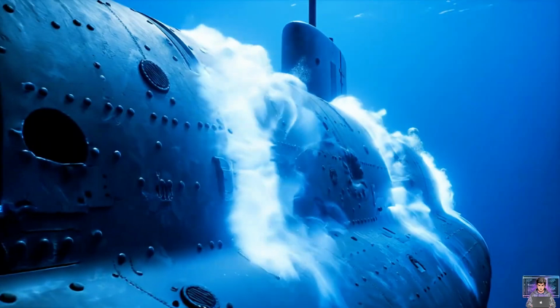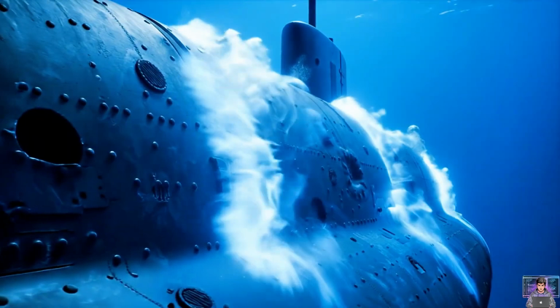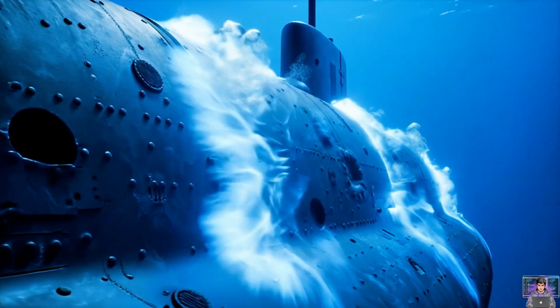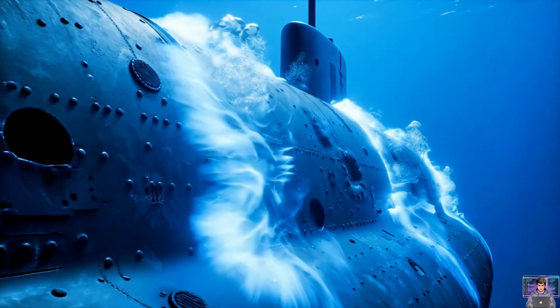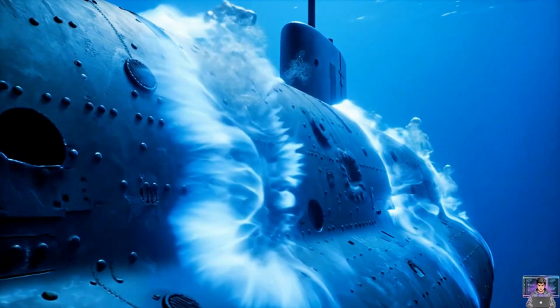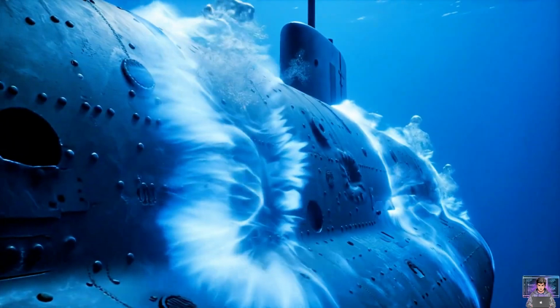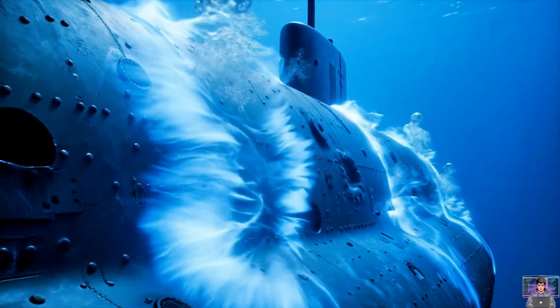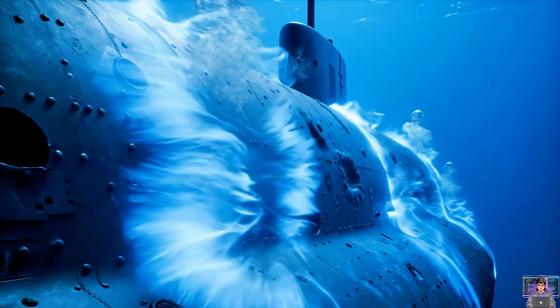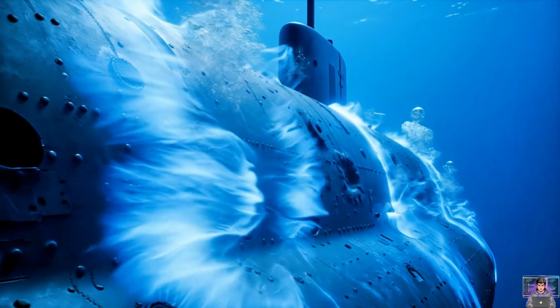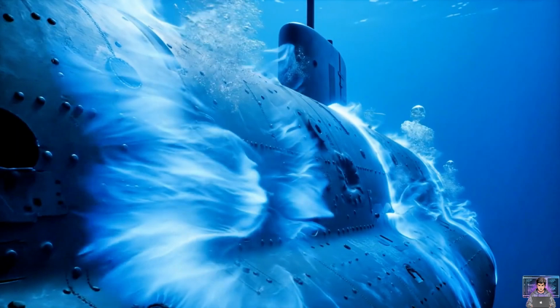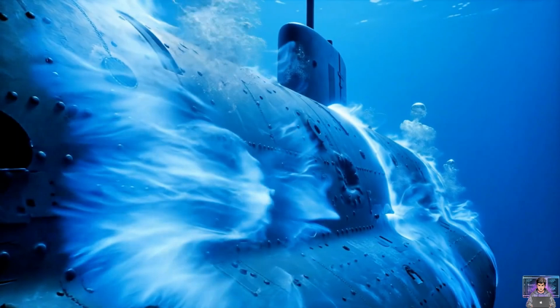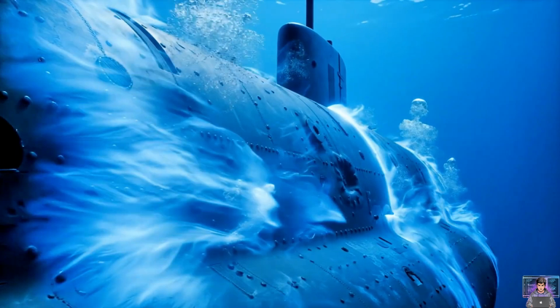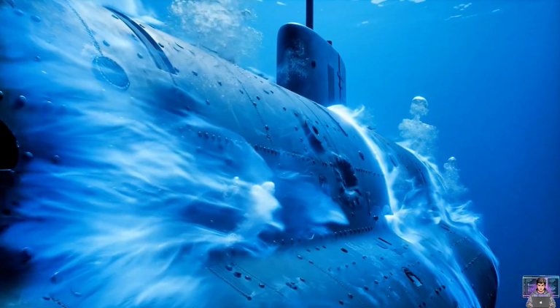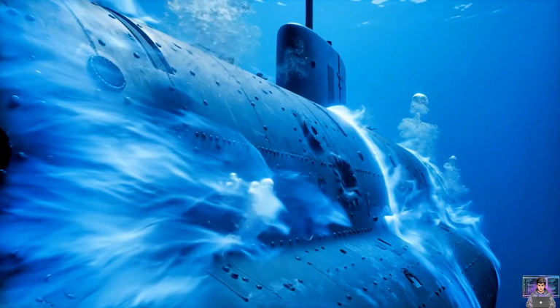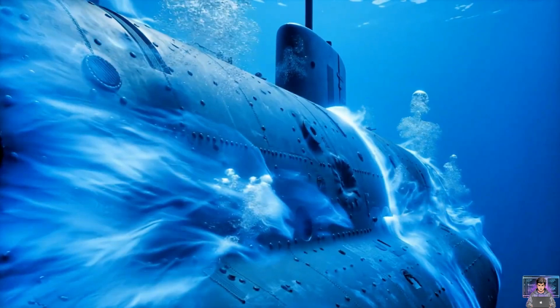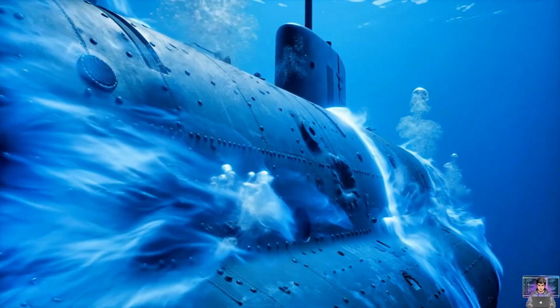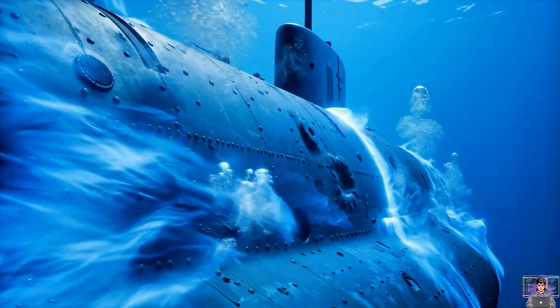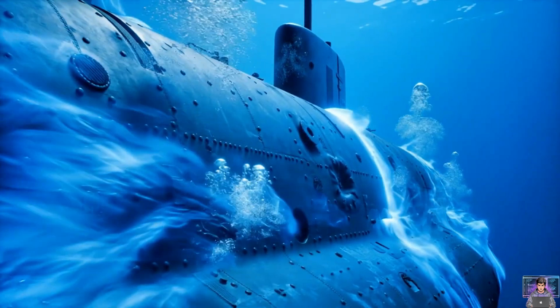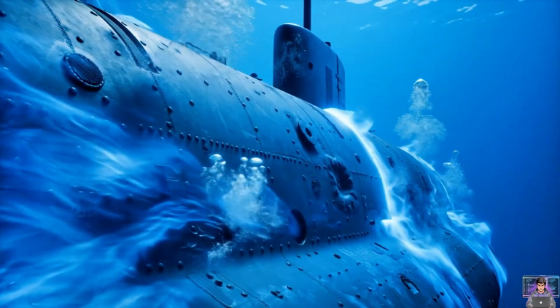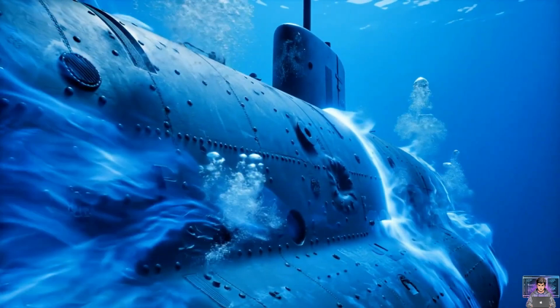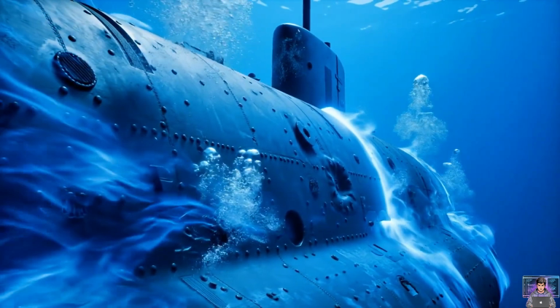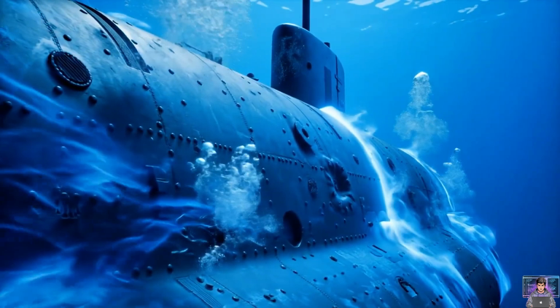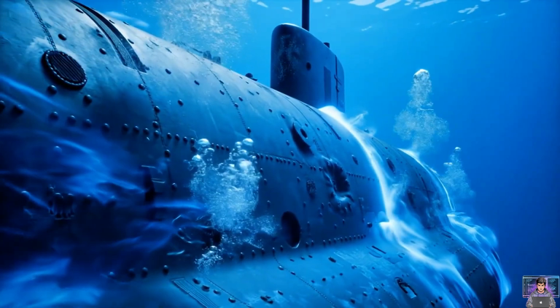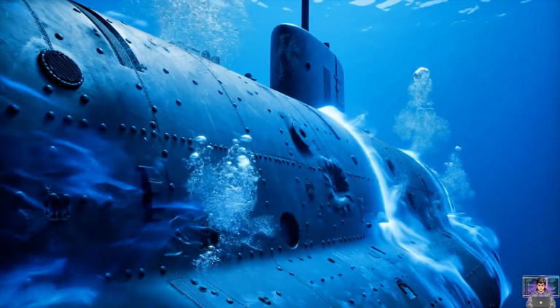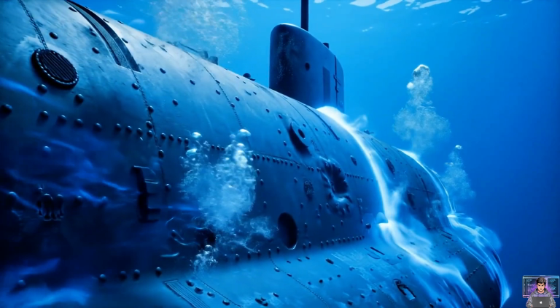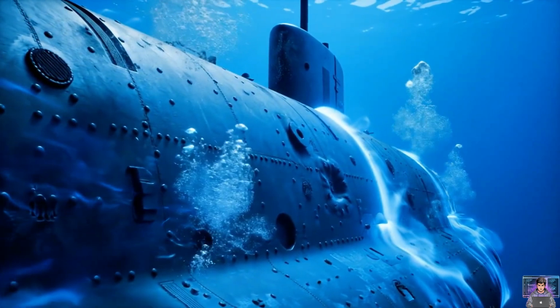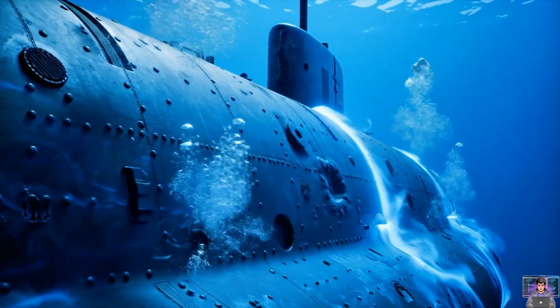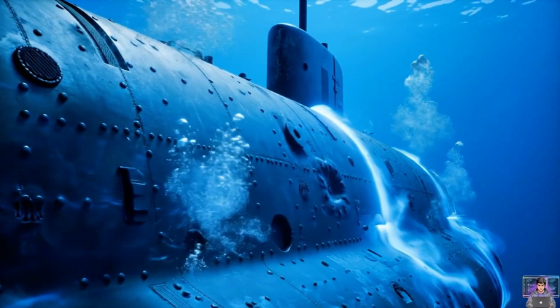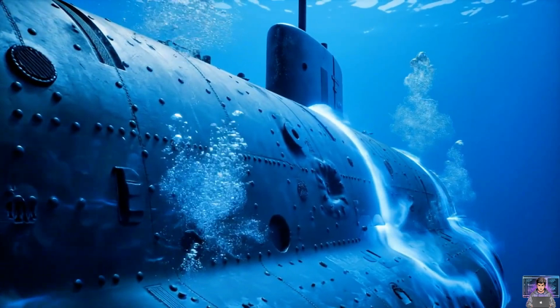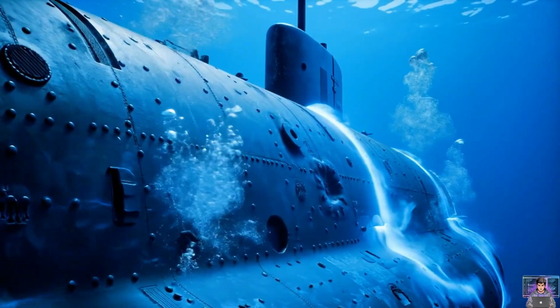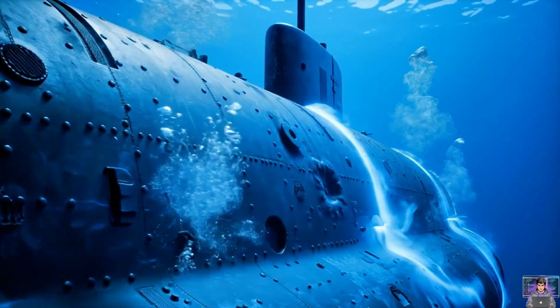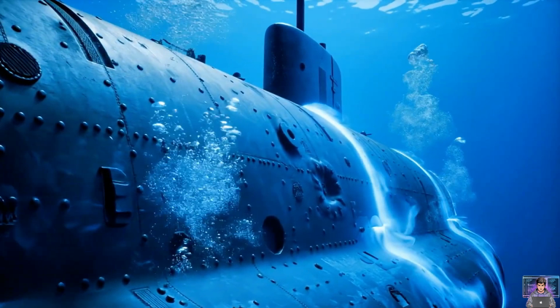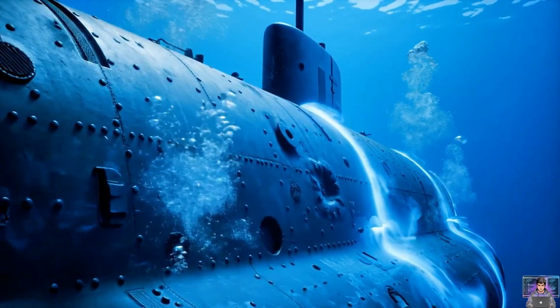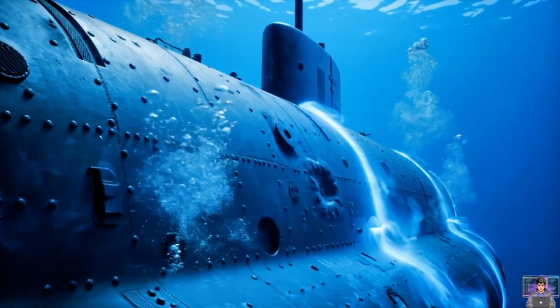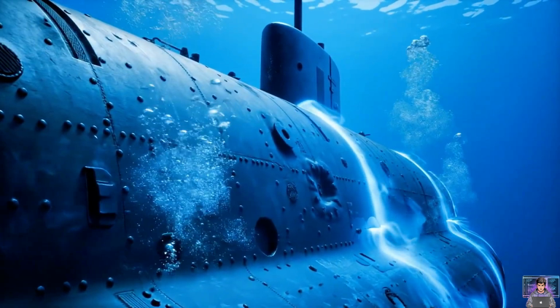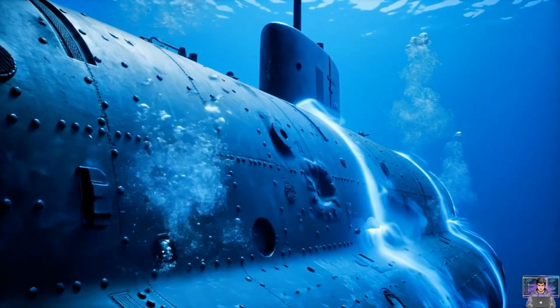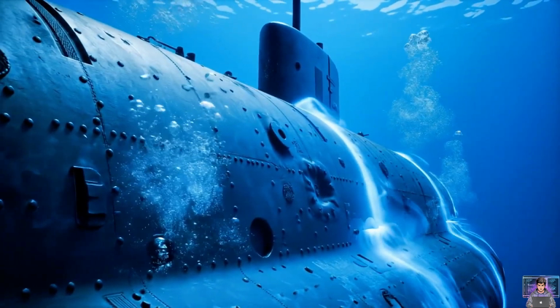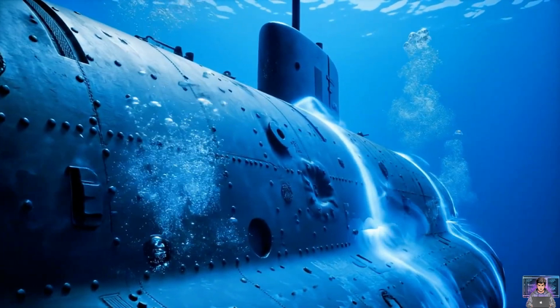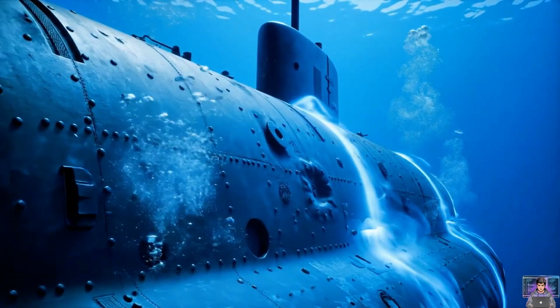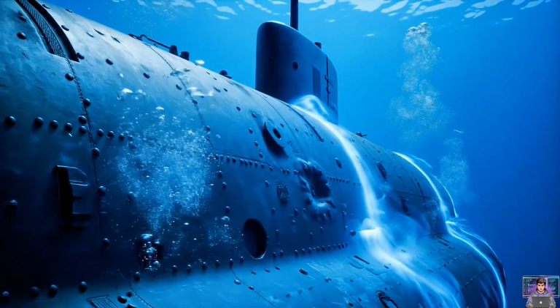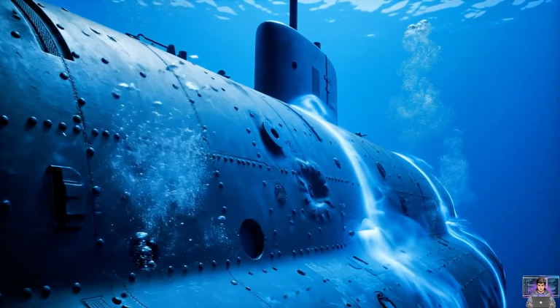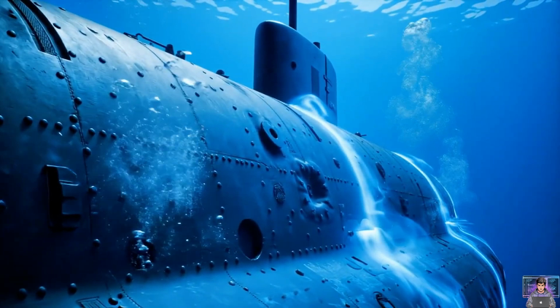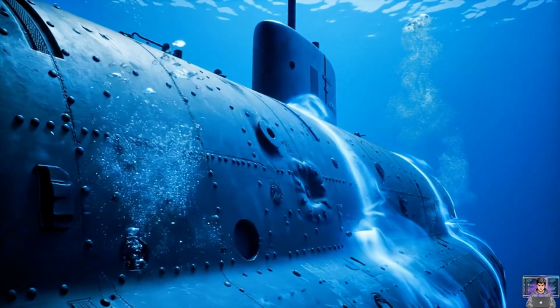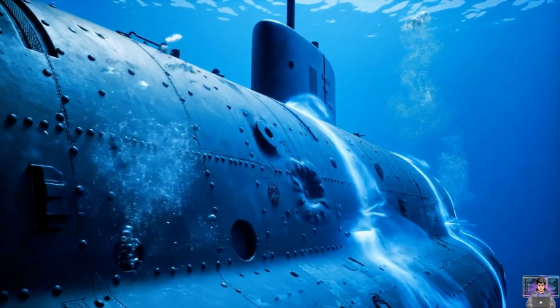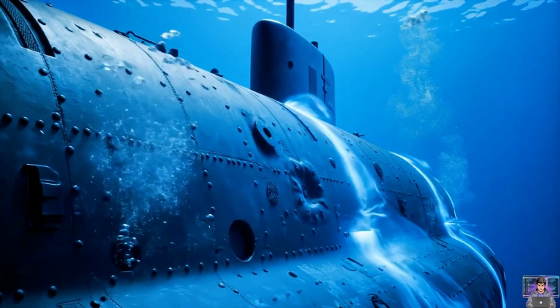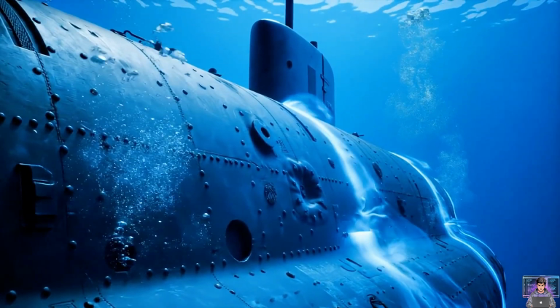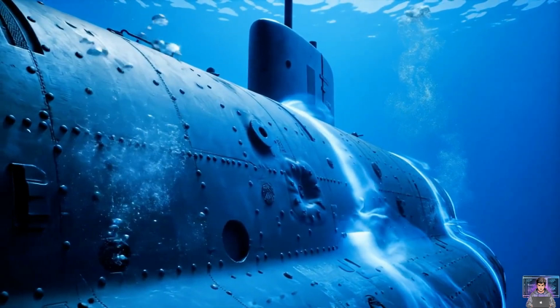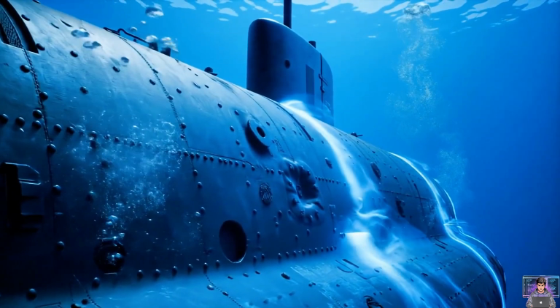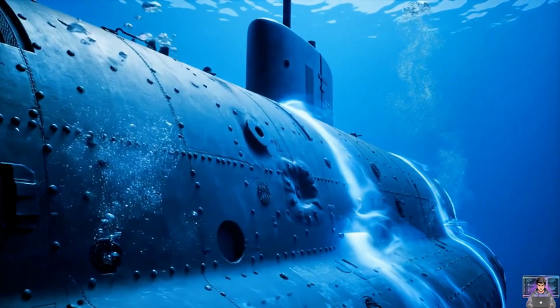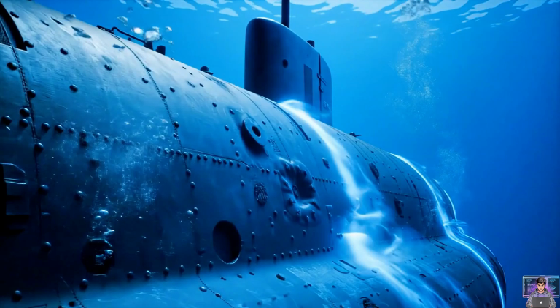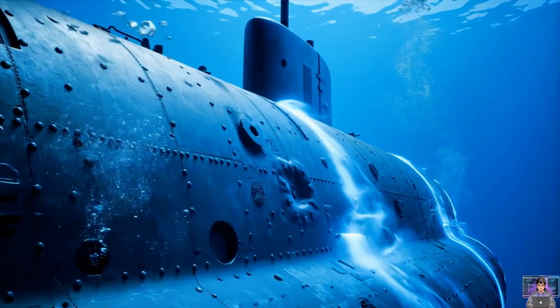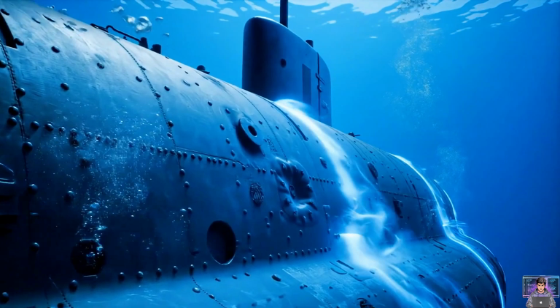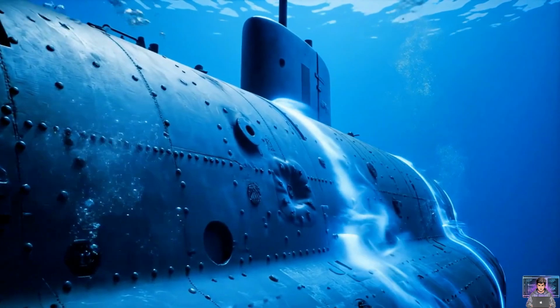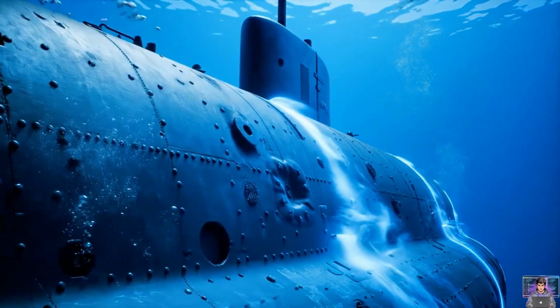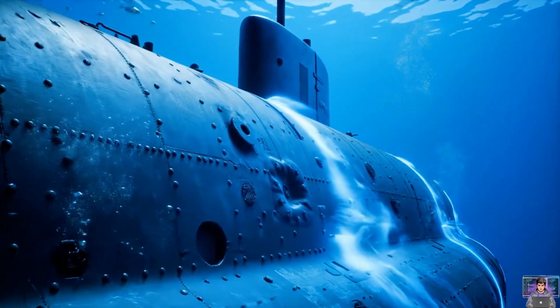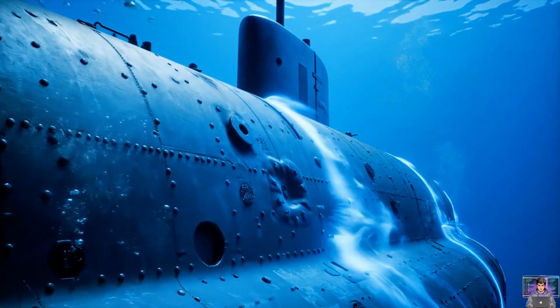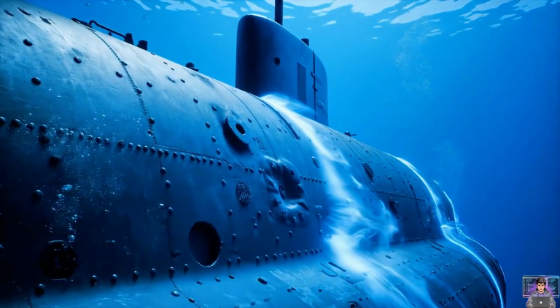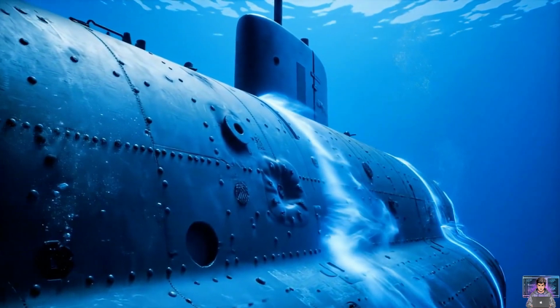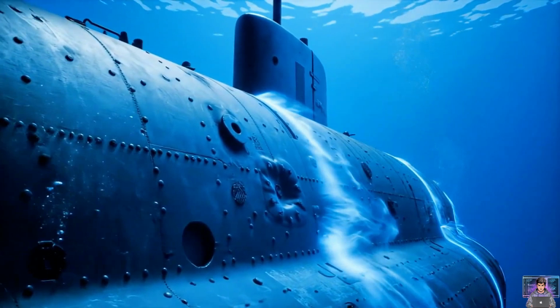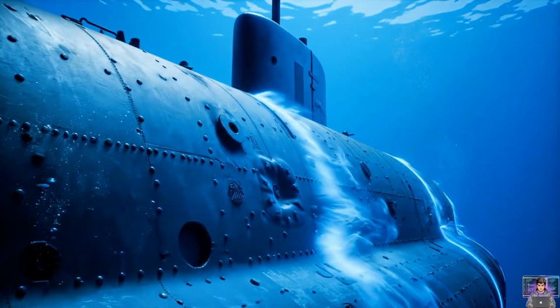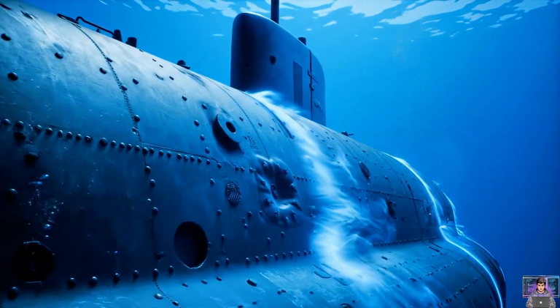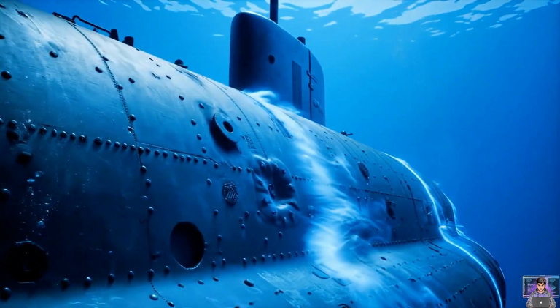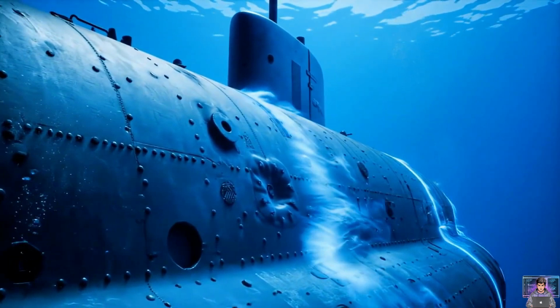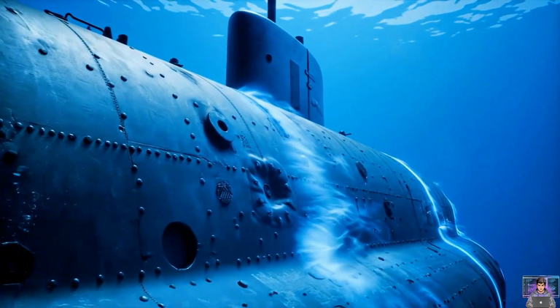The pressure hull — an unbreakable shield. It withstands immense water pressure at crushing depths.